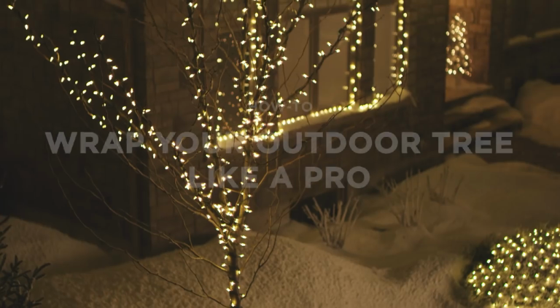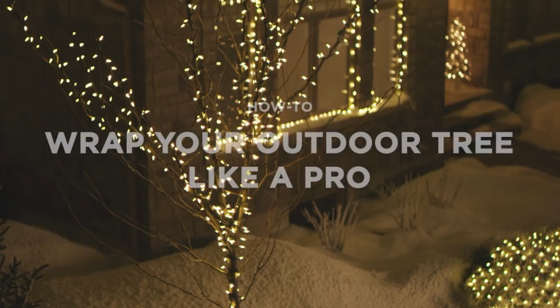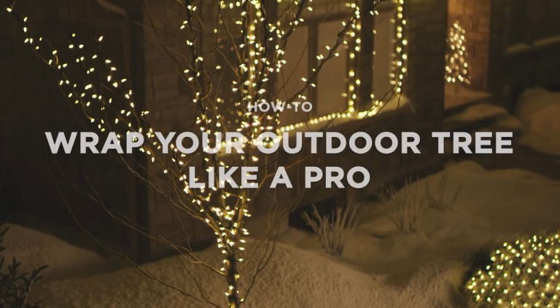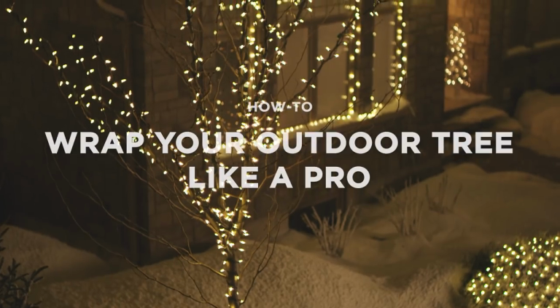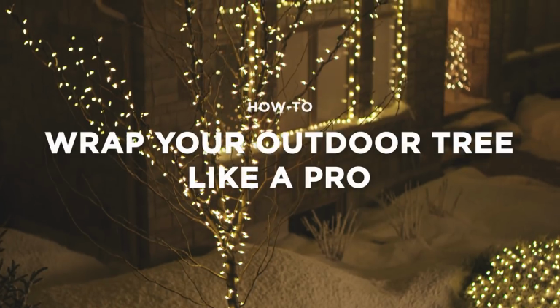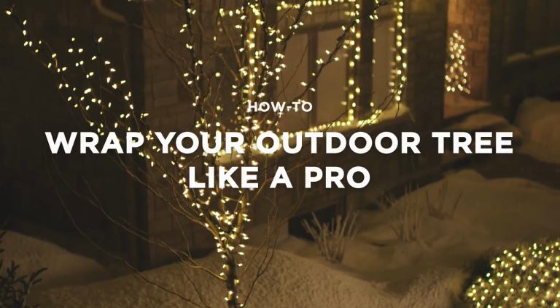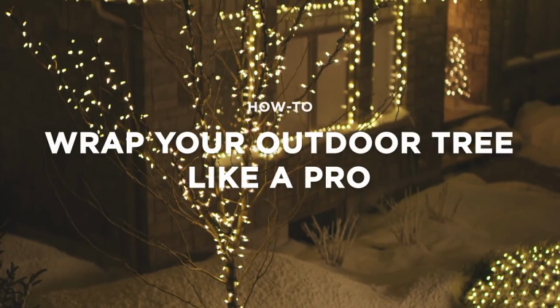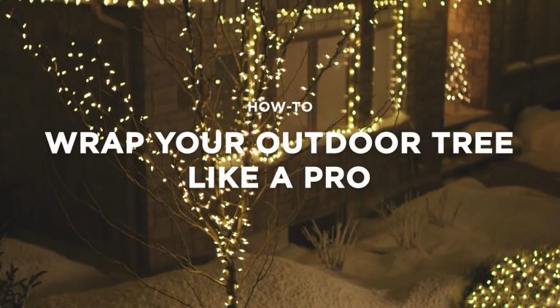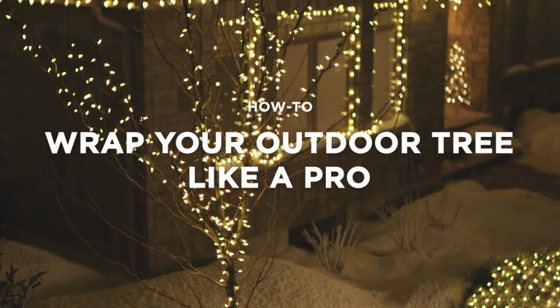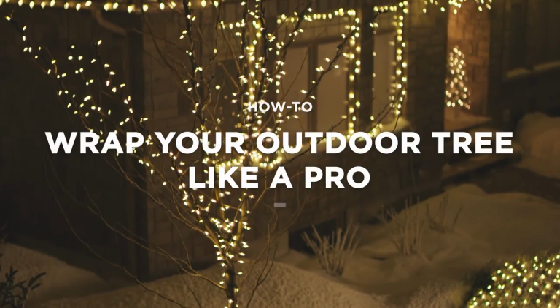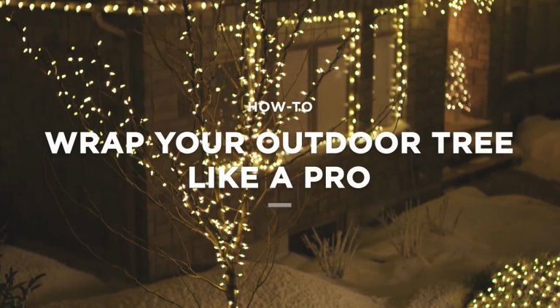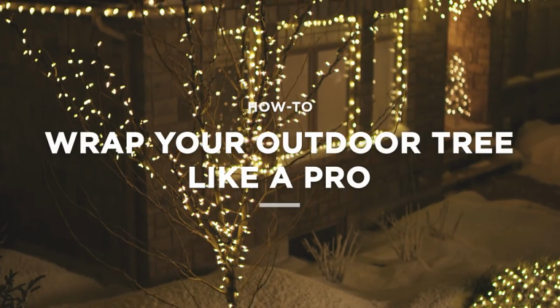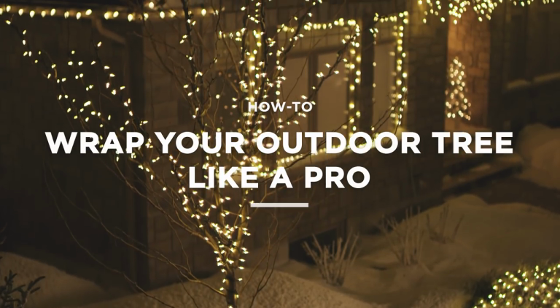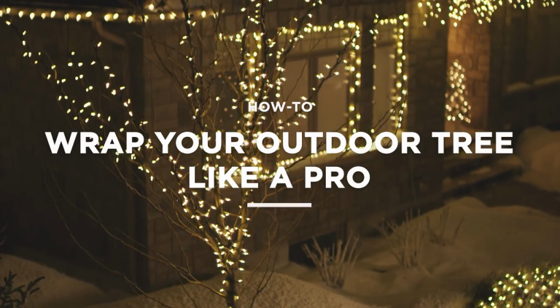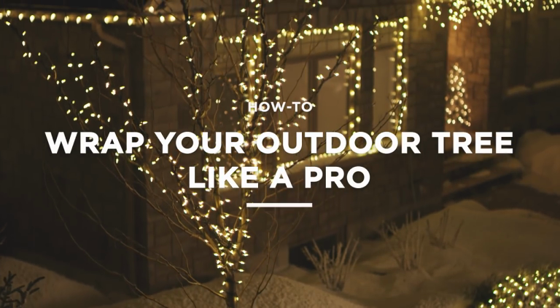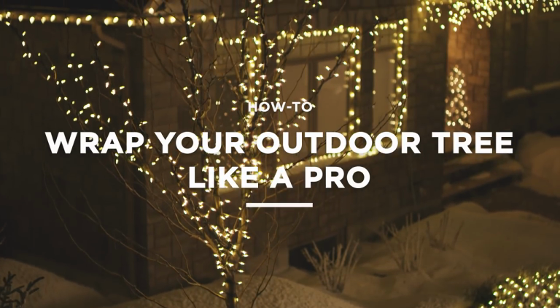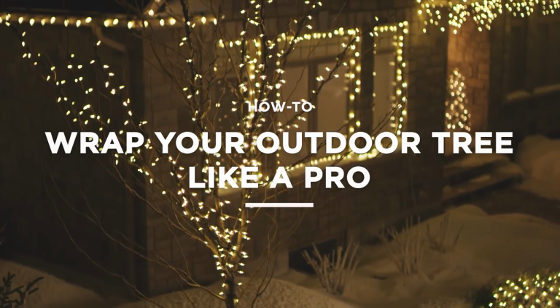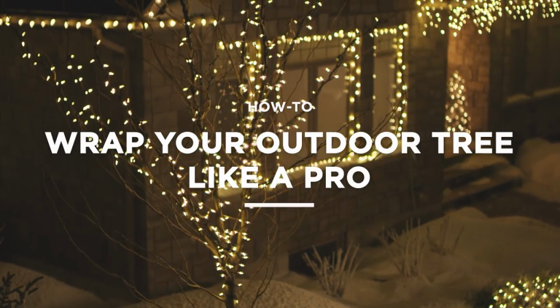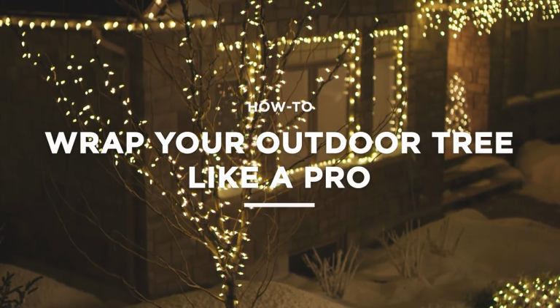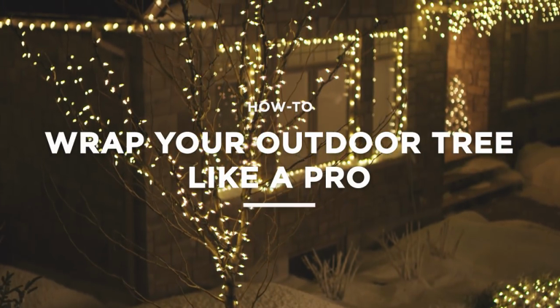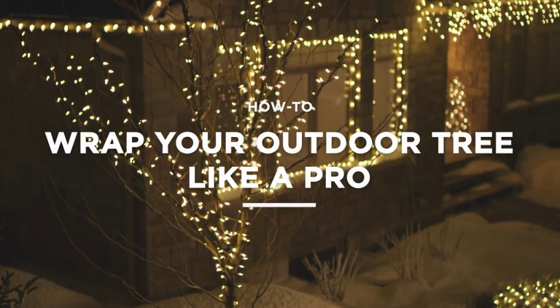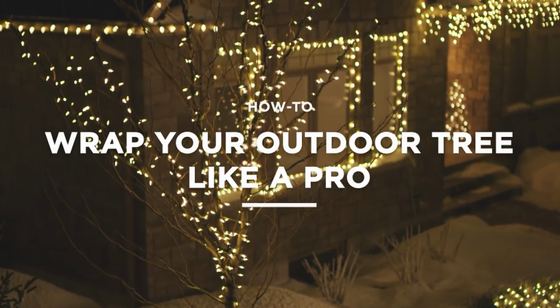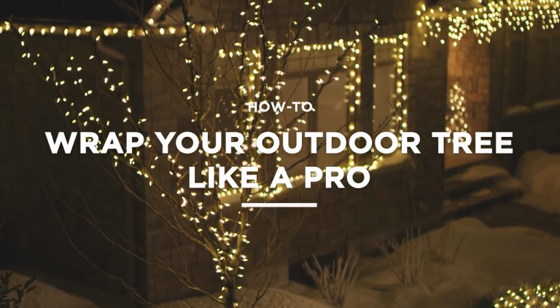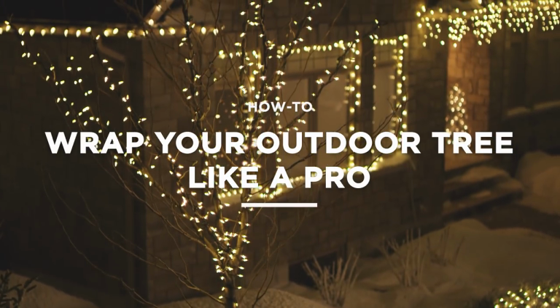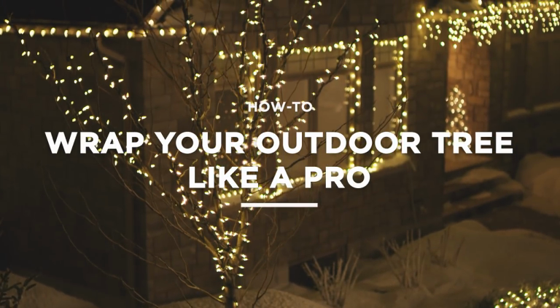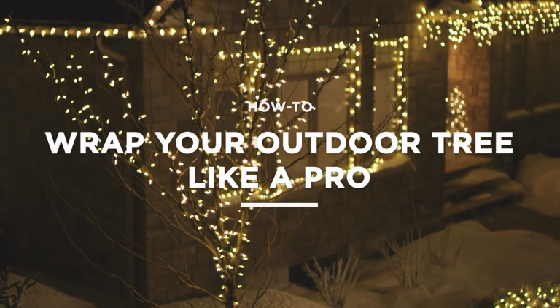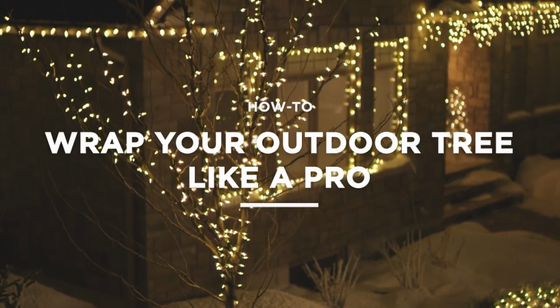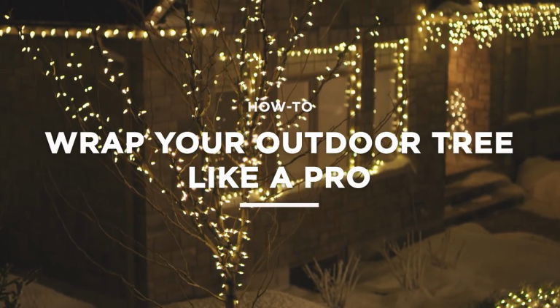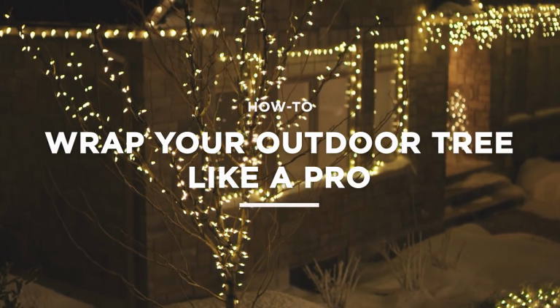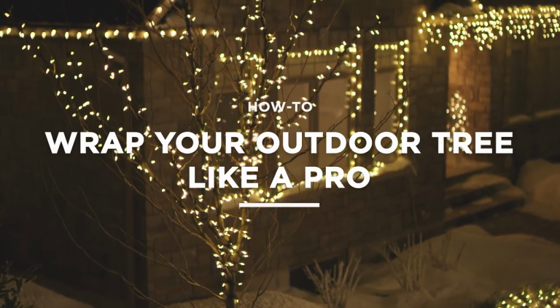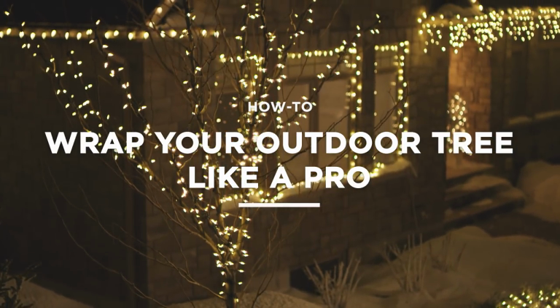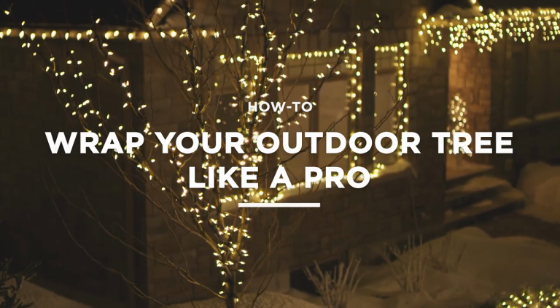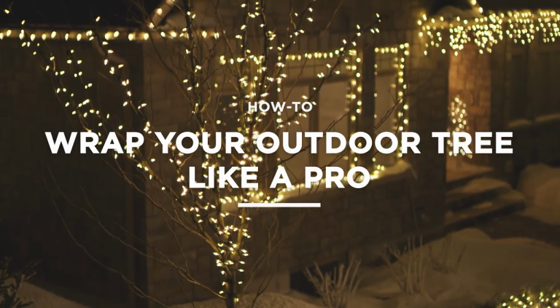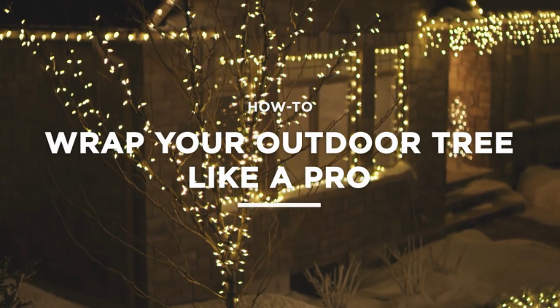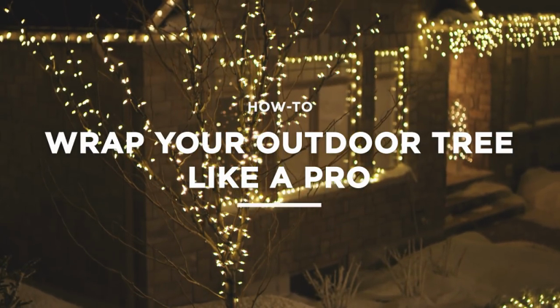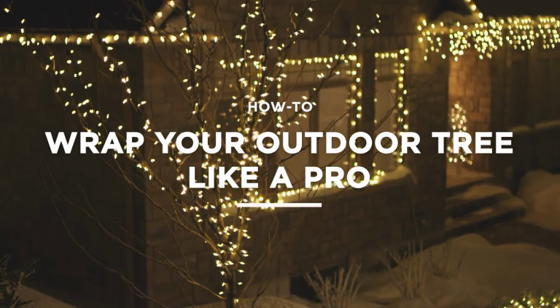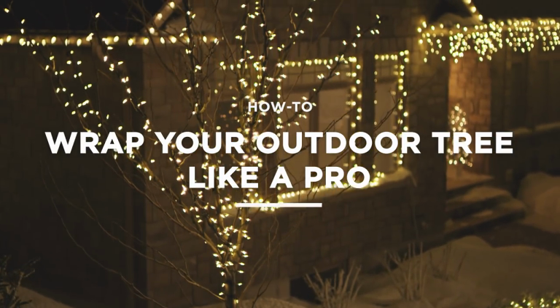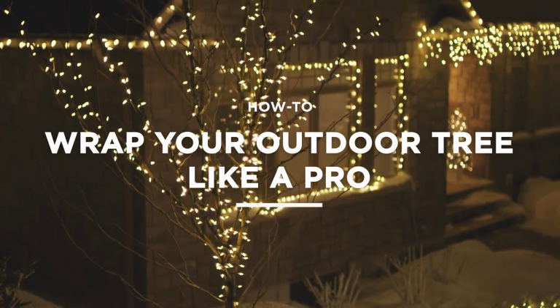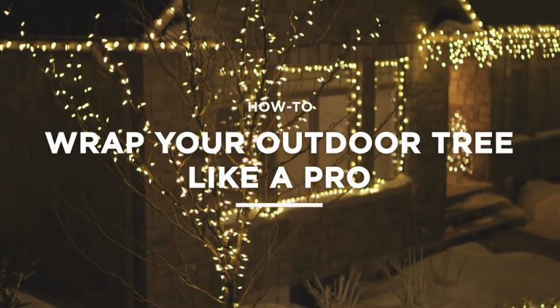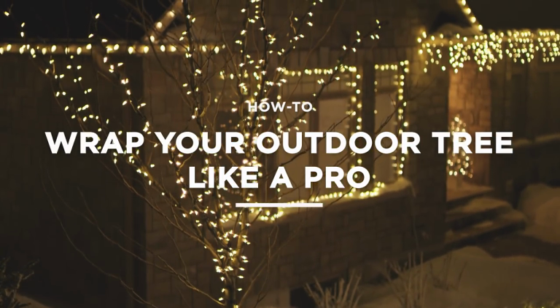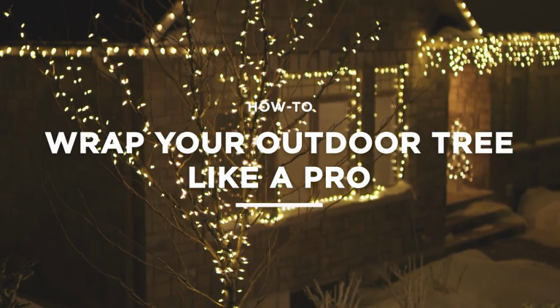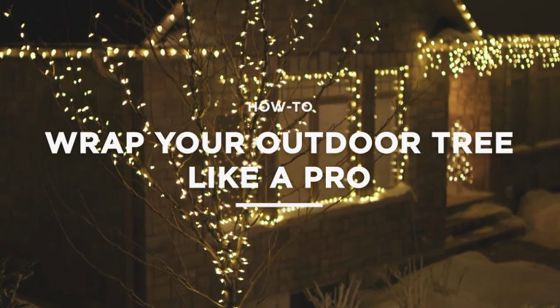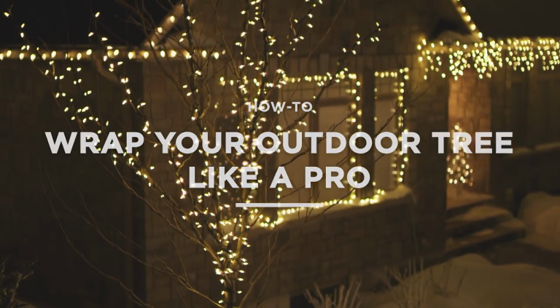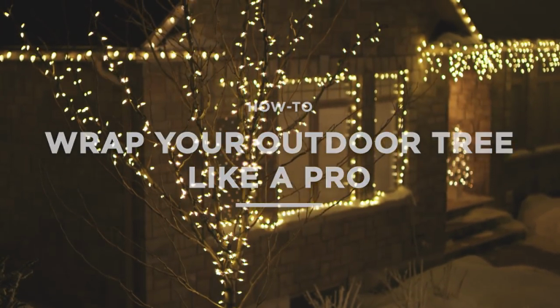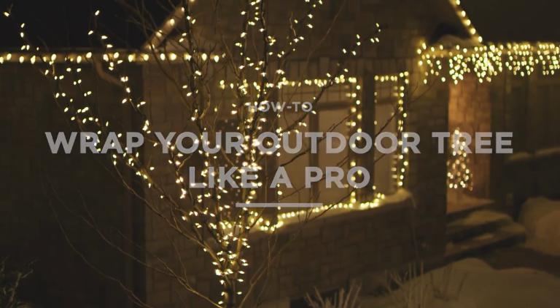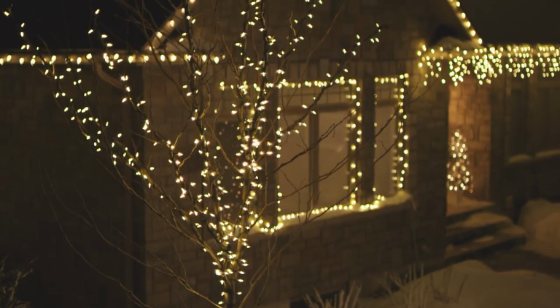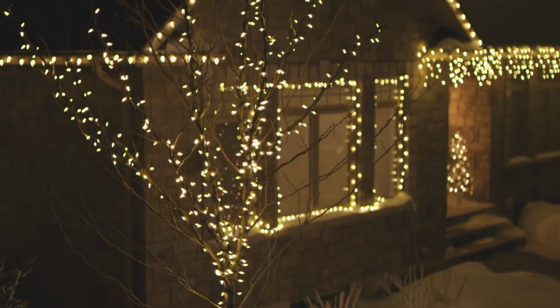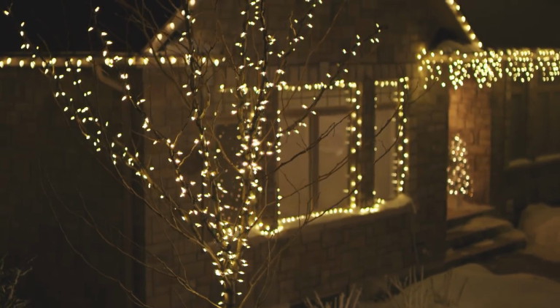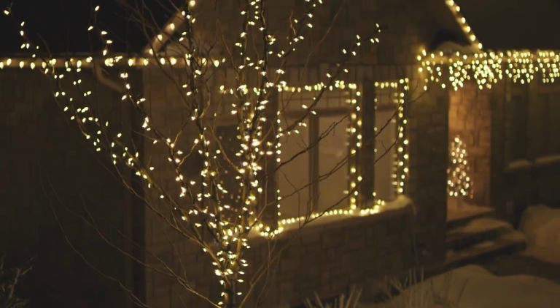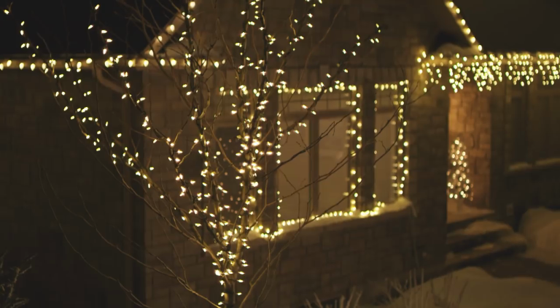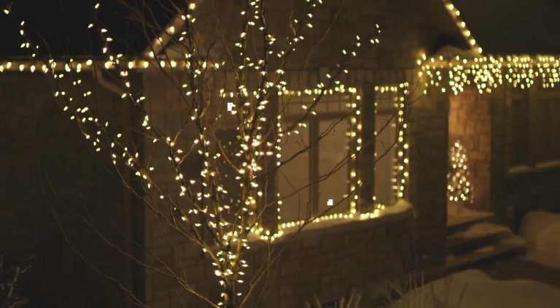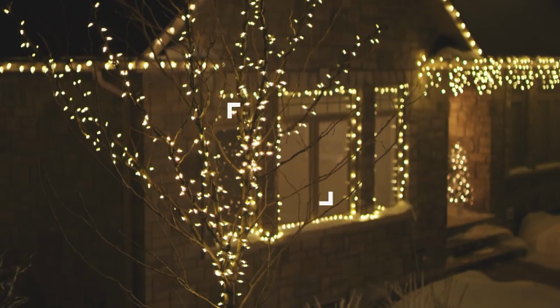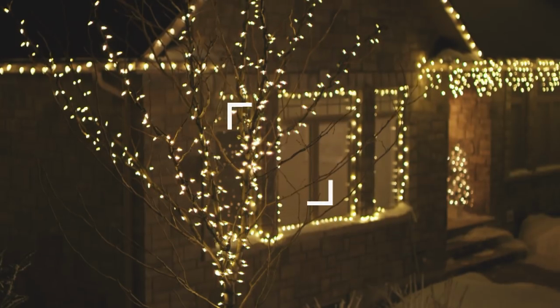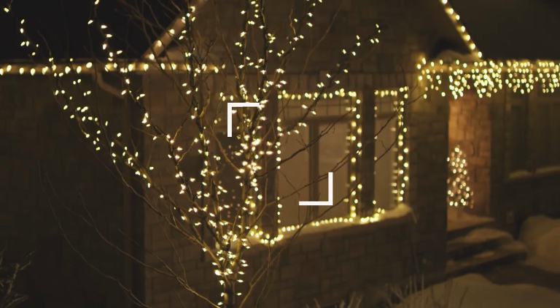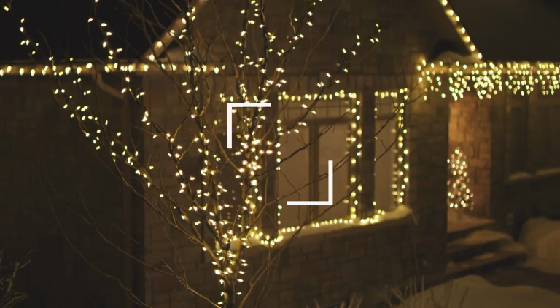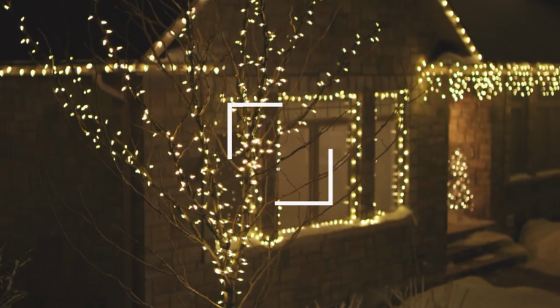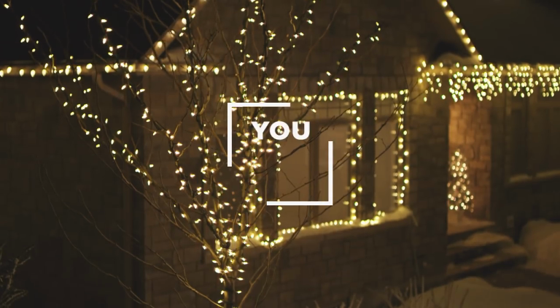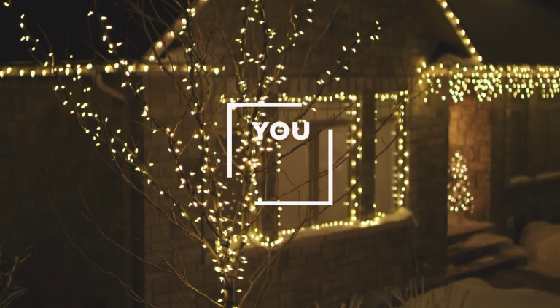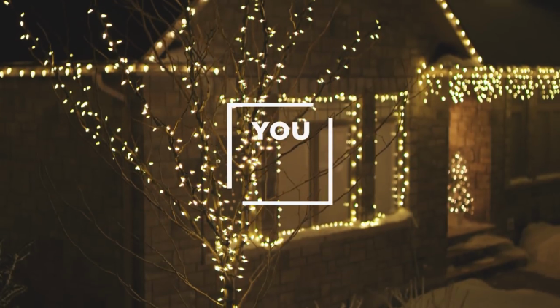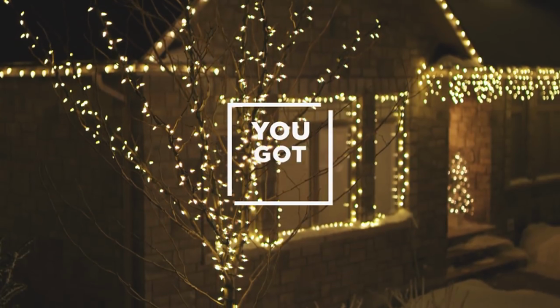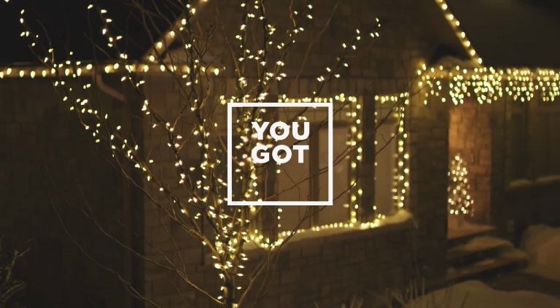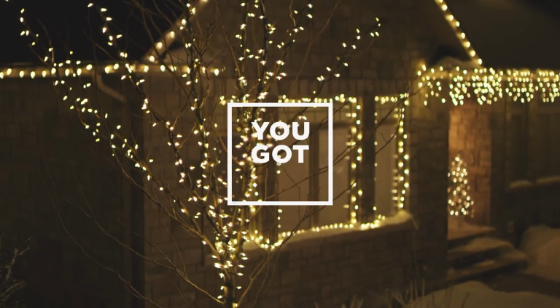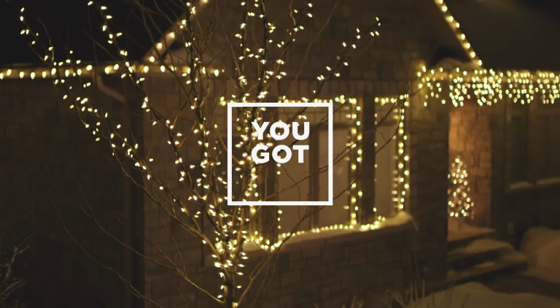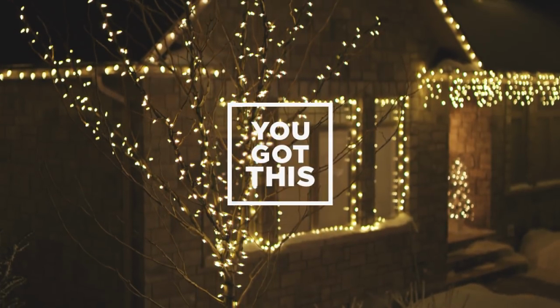Cover your trees in twinkling Christmas lights that look magical and professional. It's easy. Don't worry, you got this.